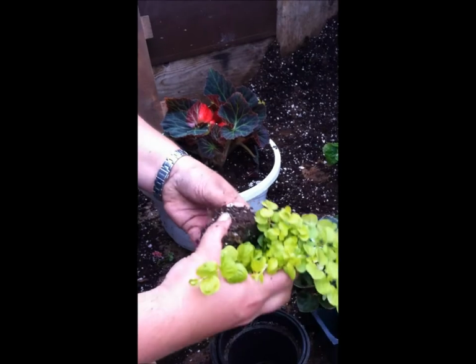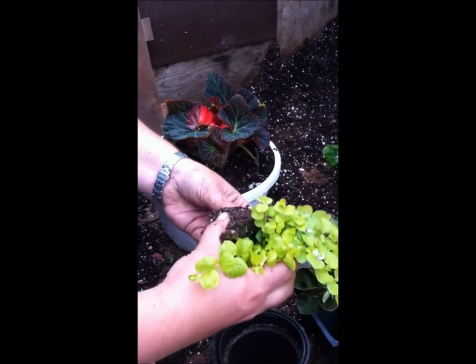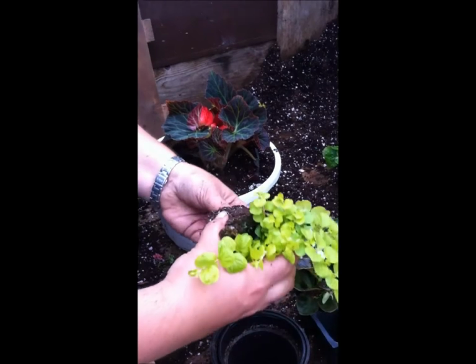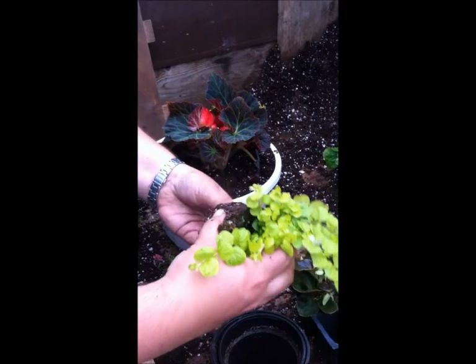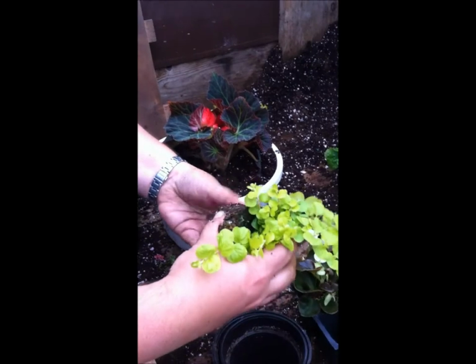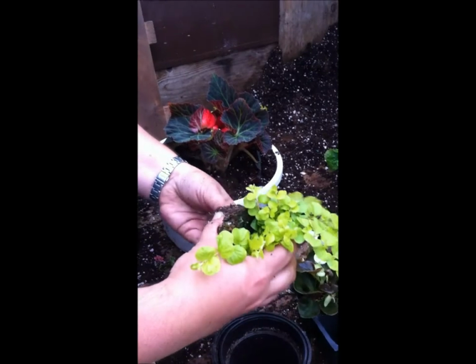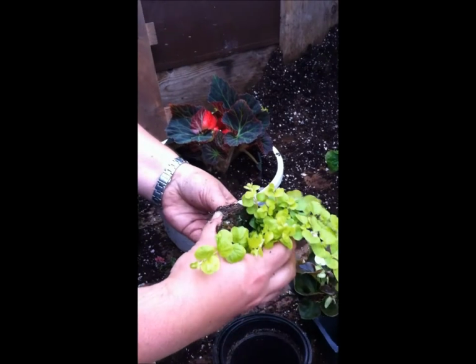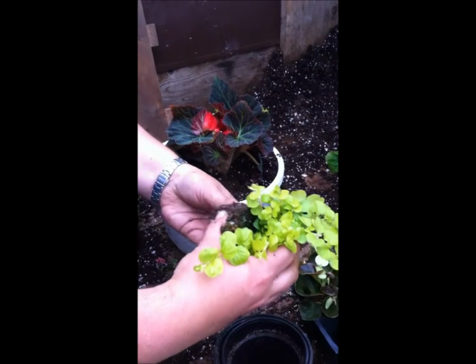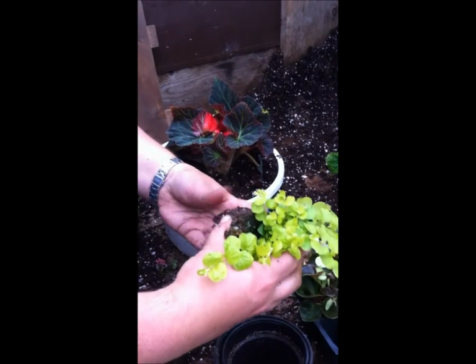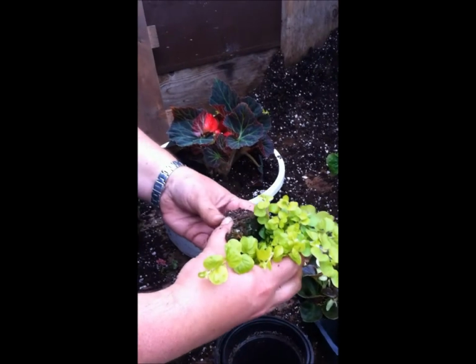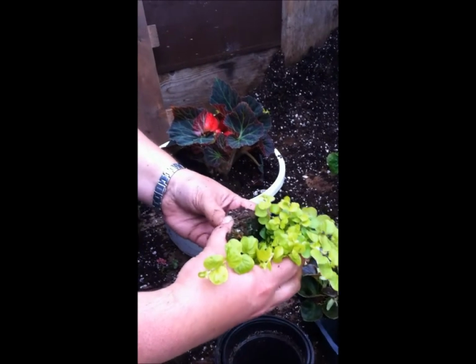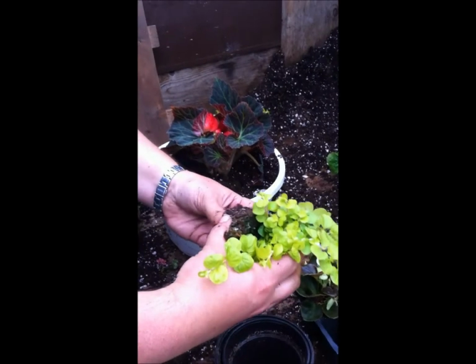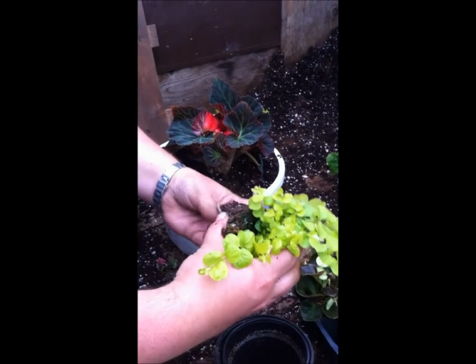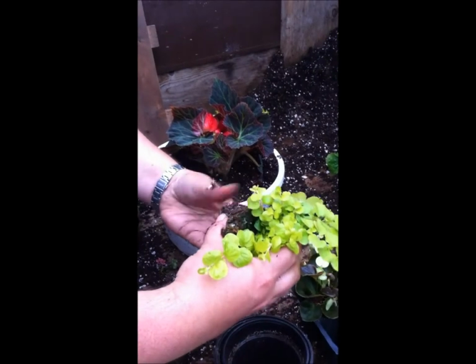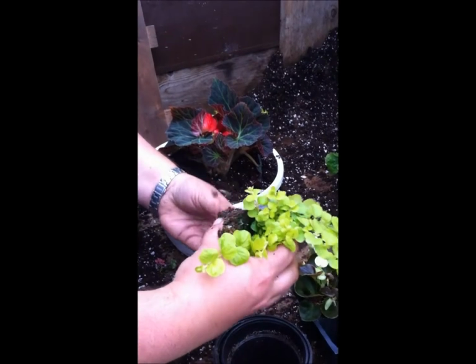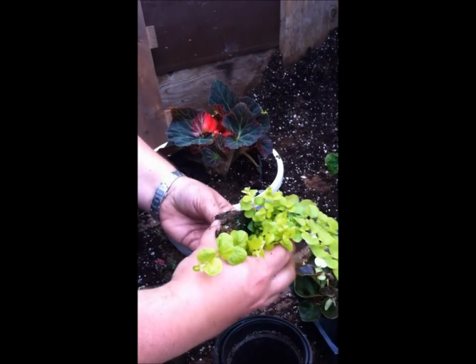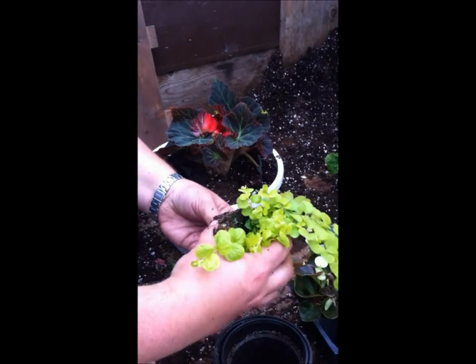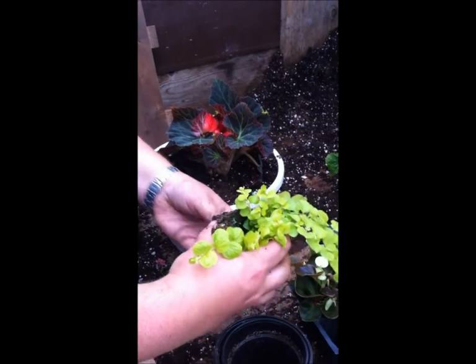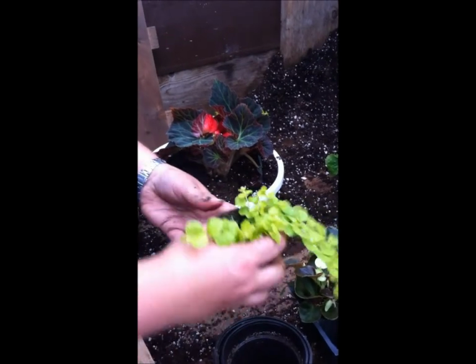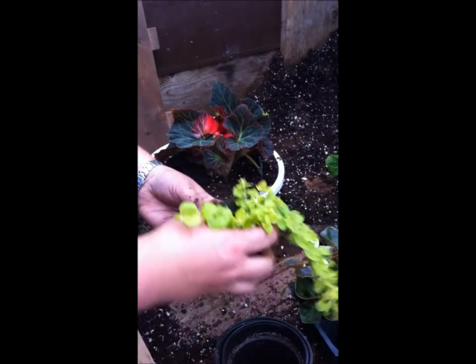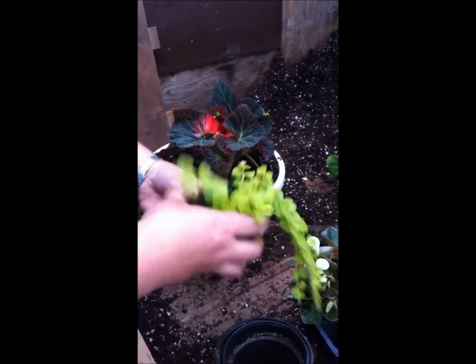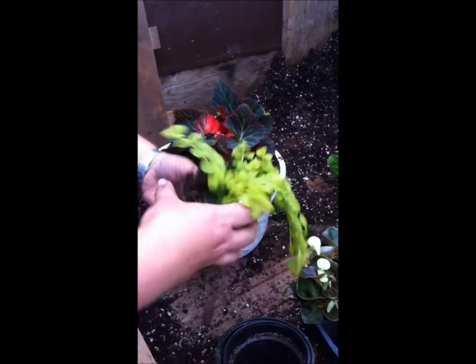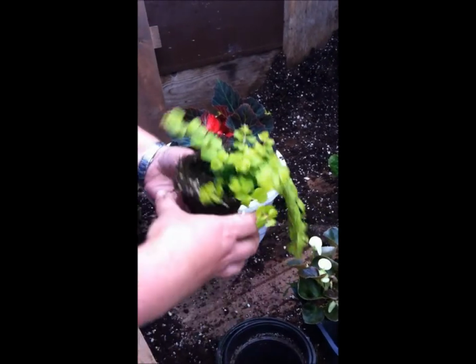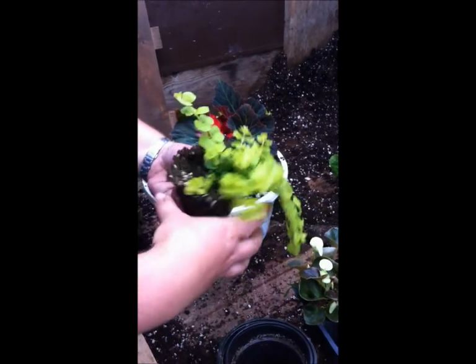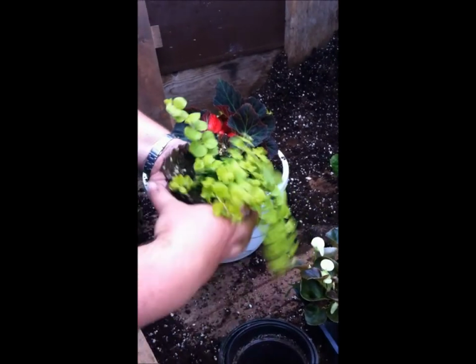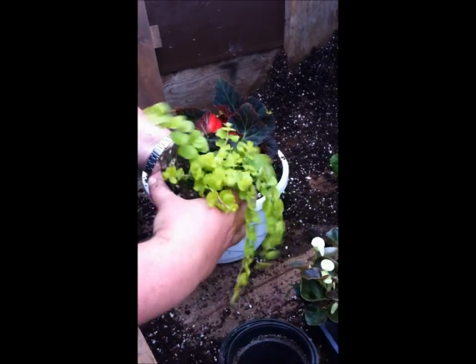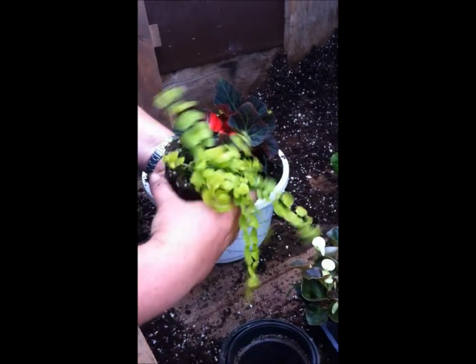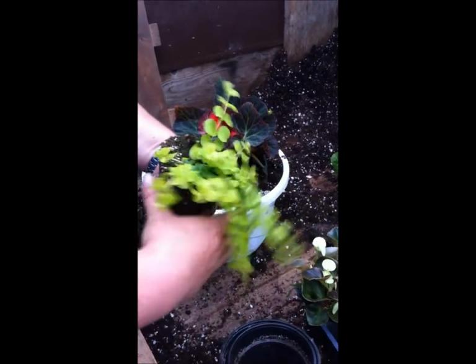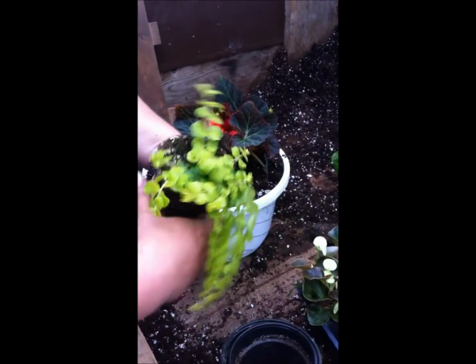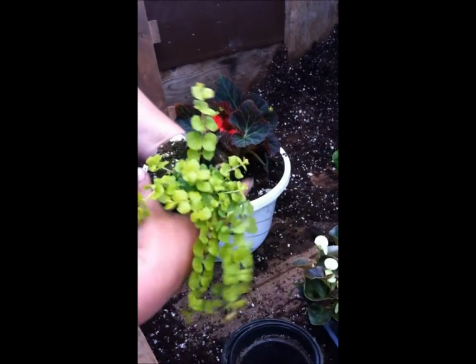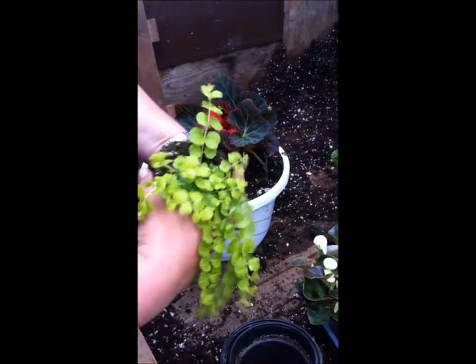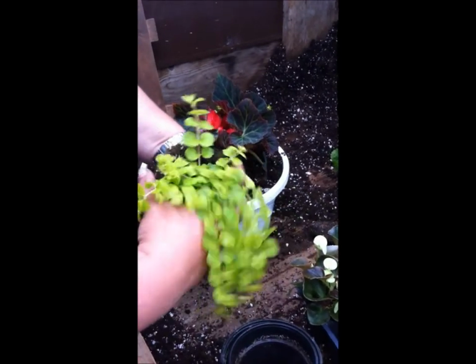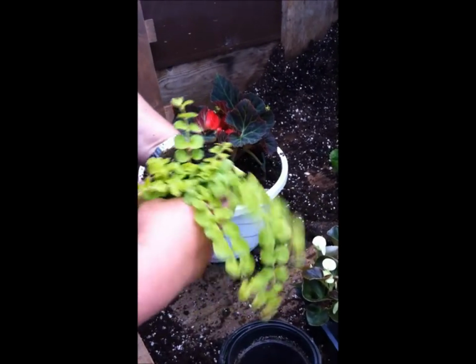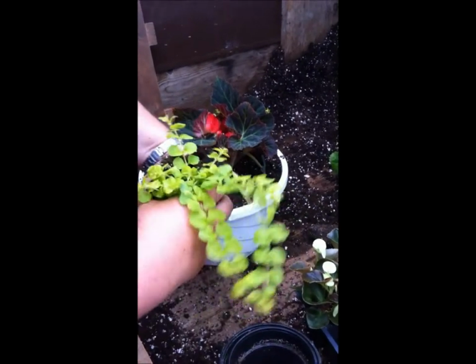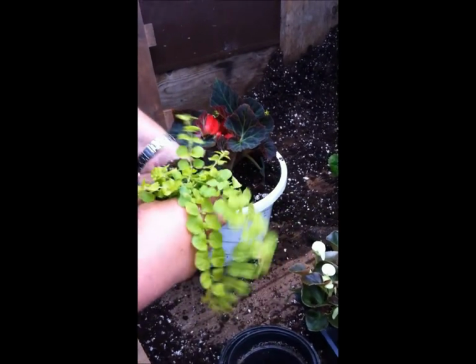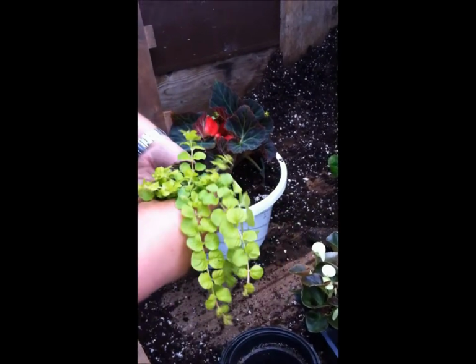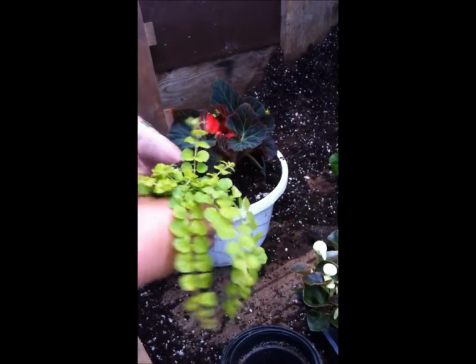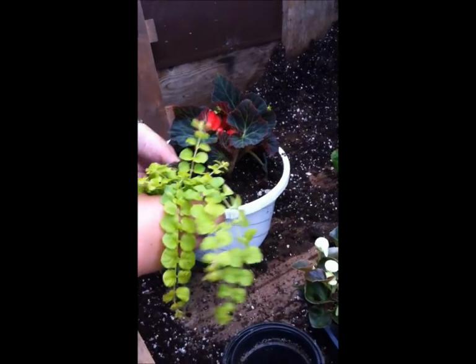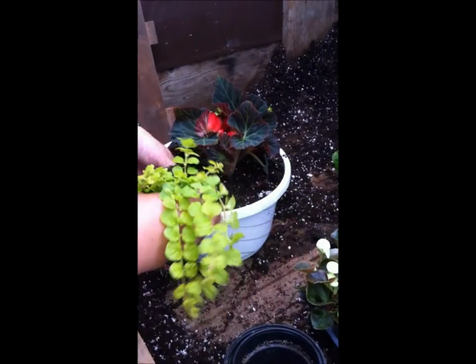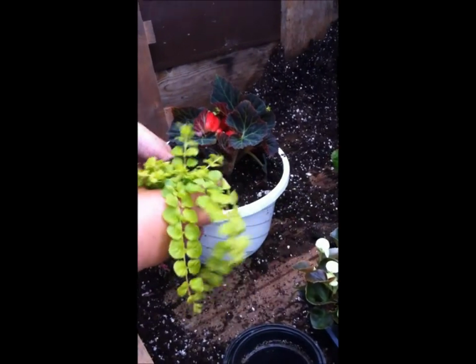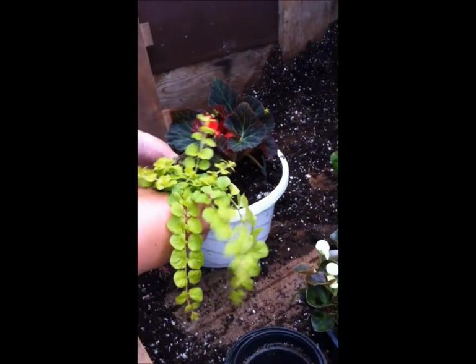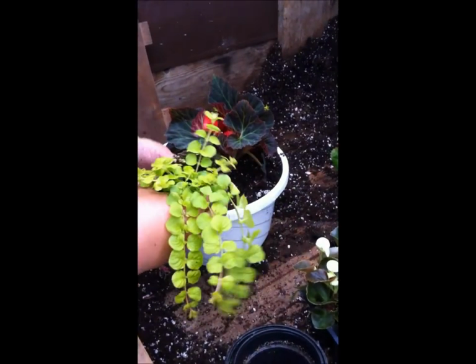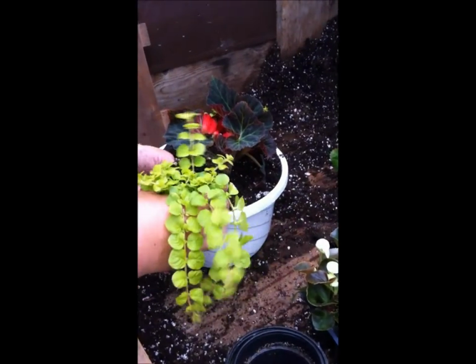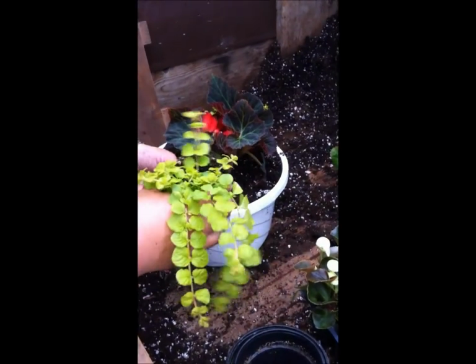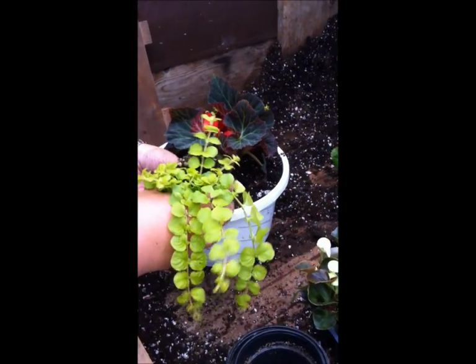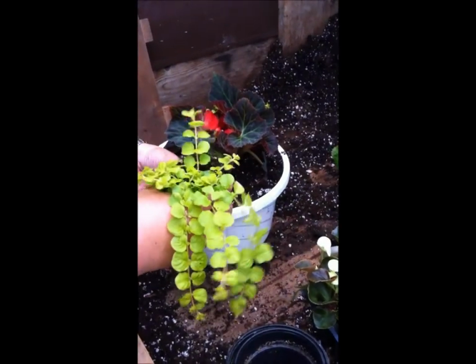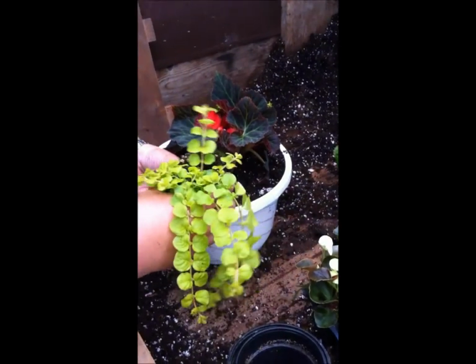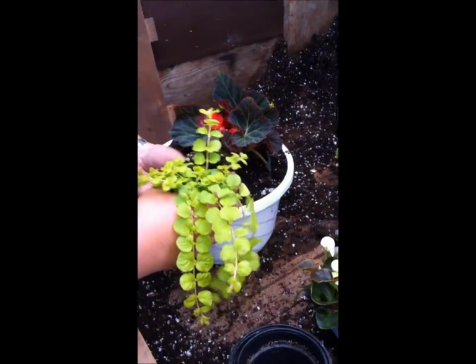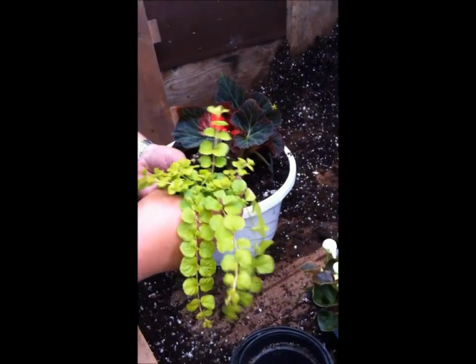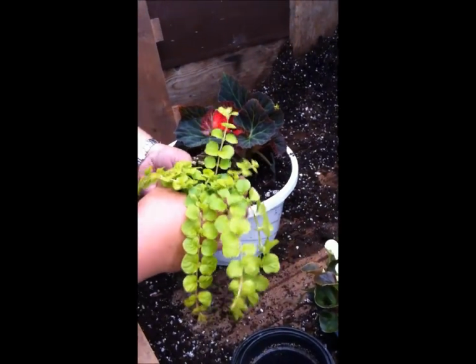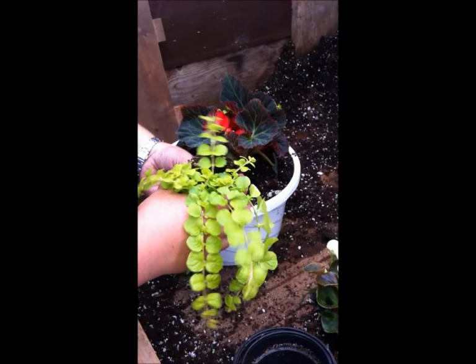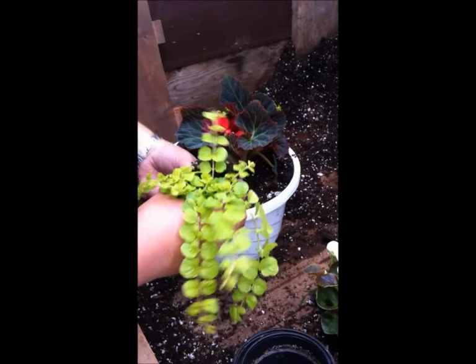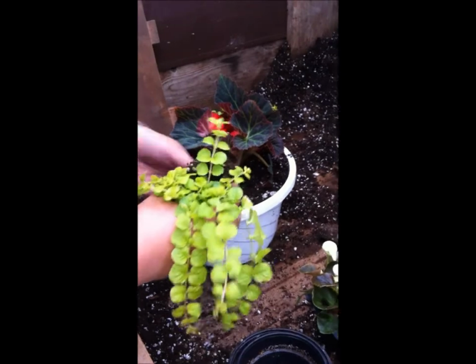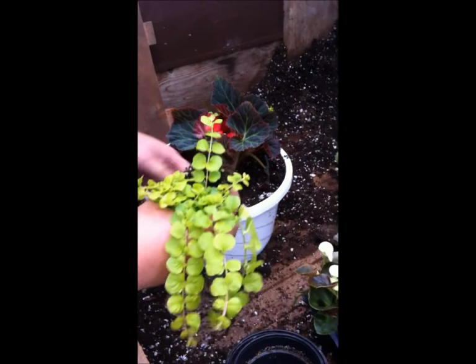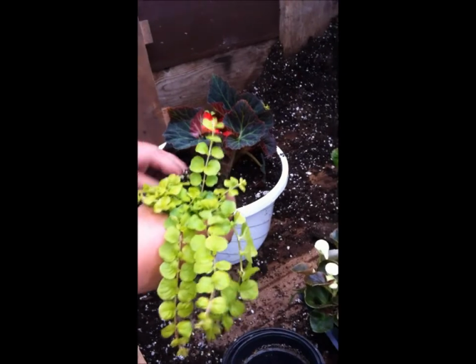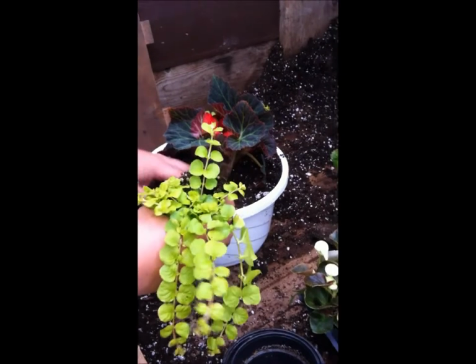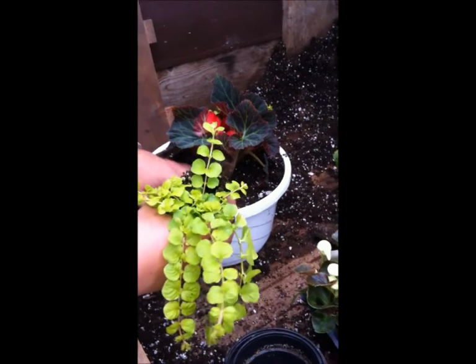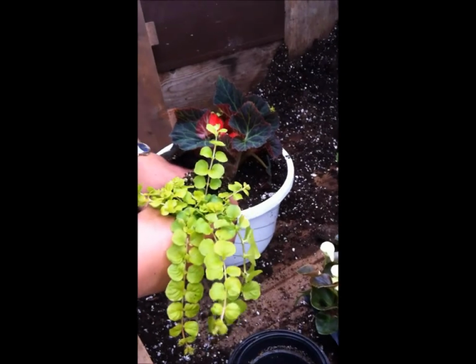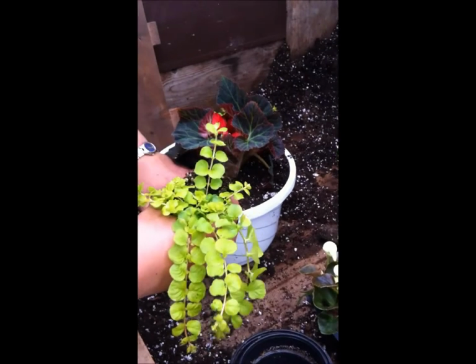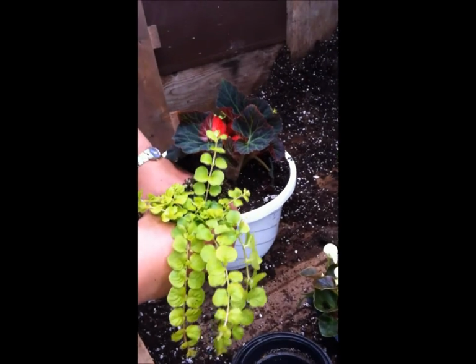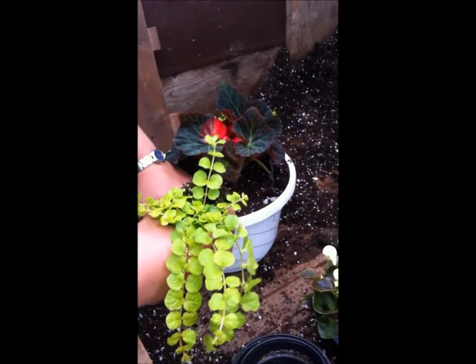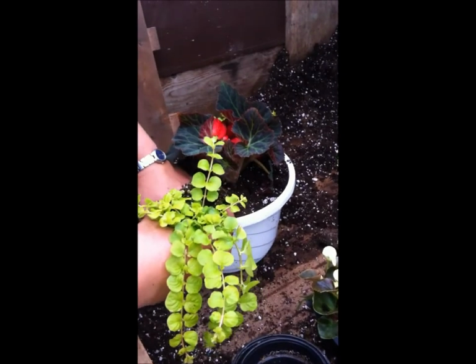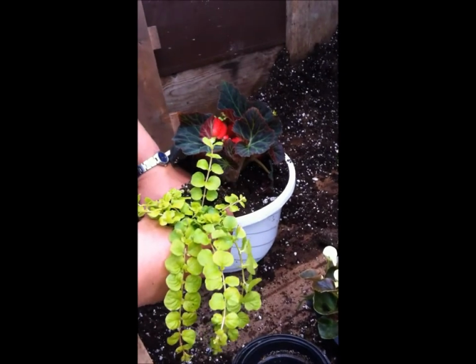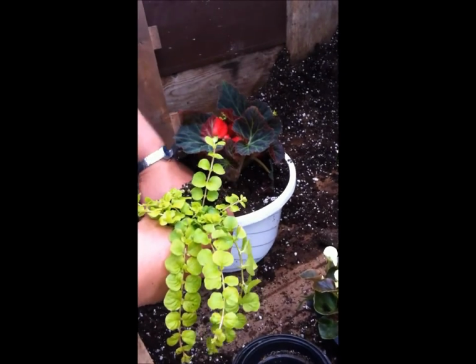So this is a creeping Jenny. These are really nice because they flow right over the side of the basket.